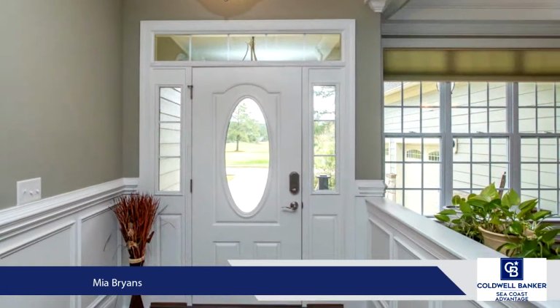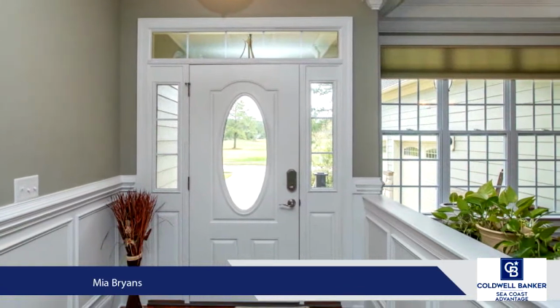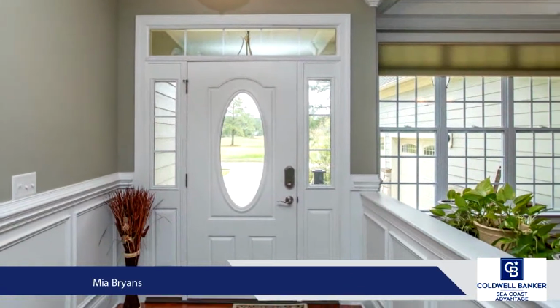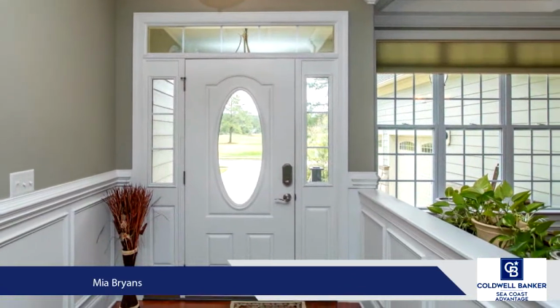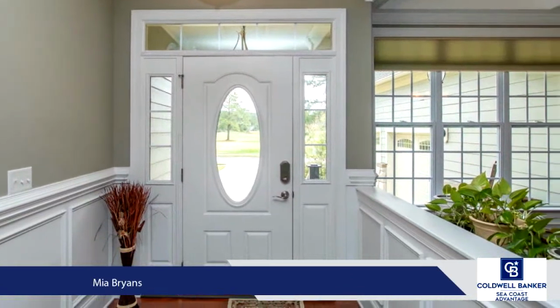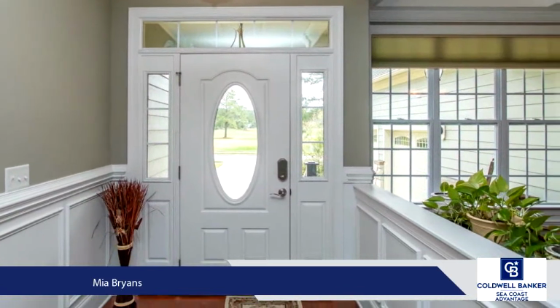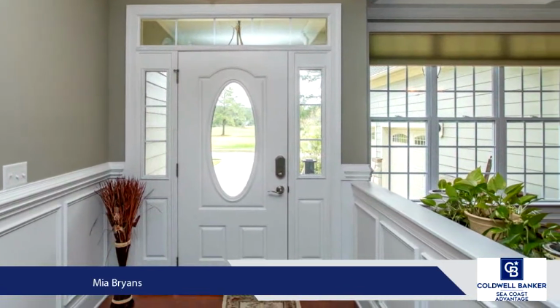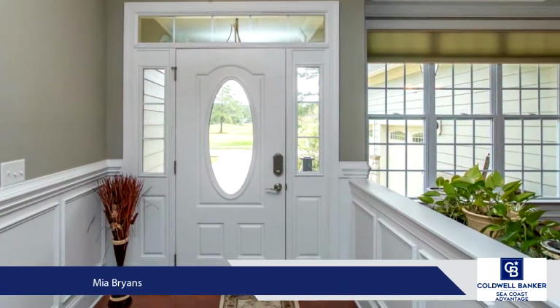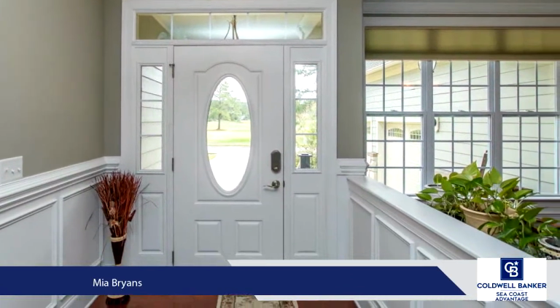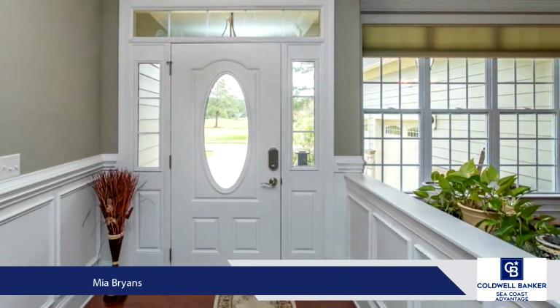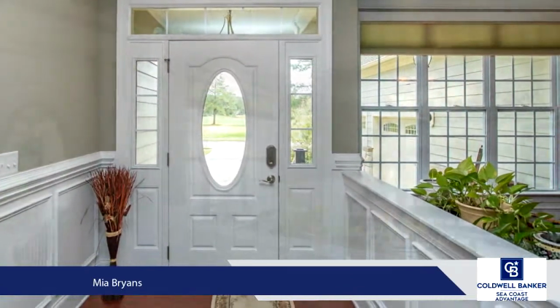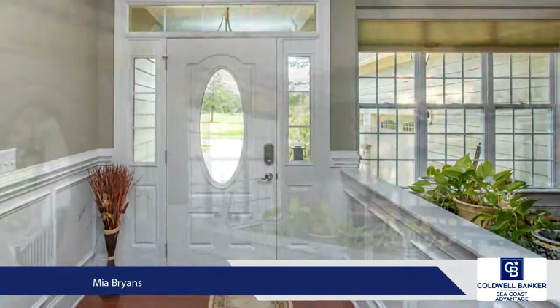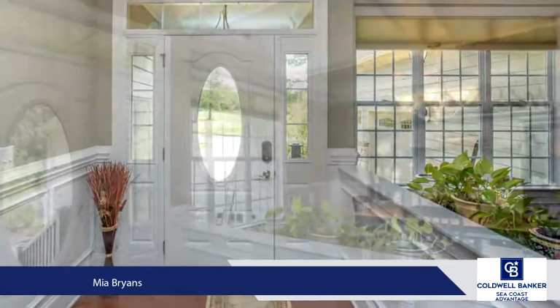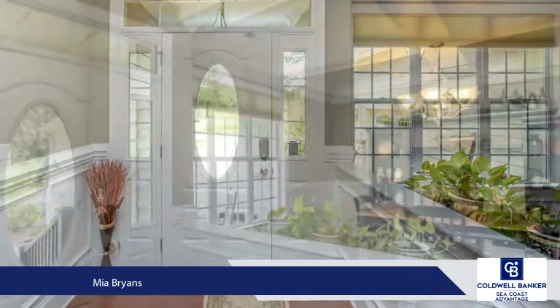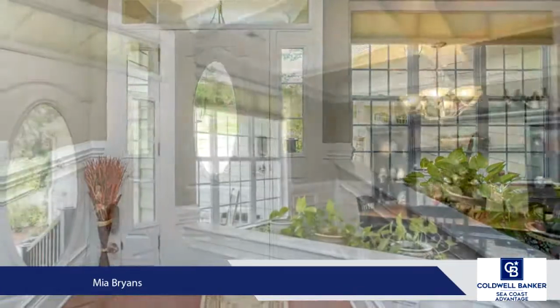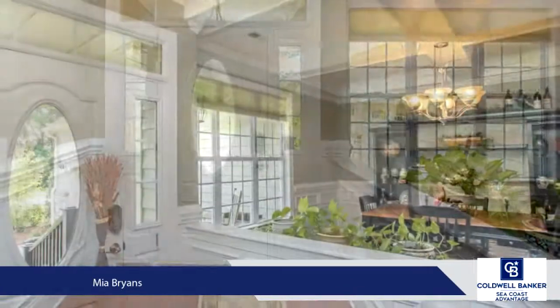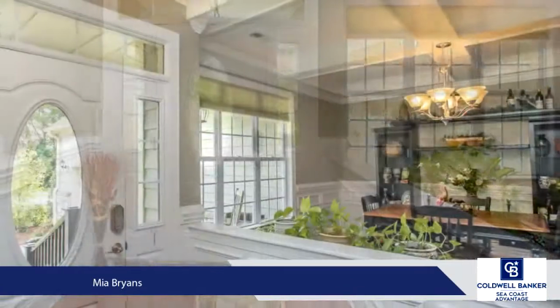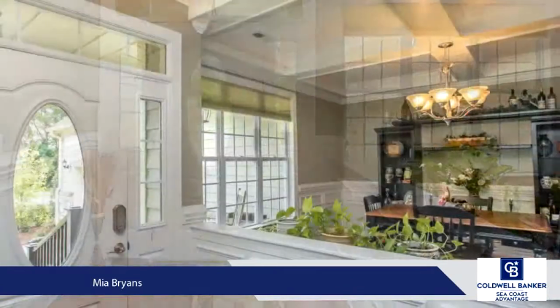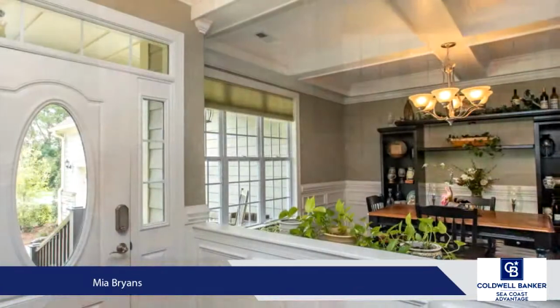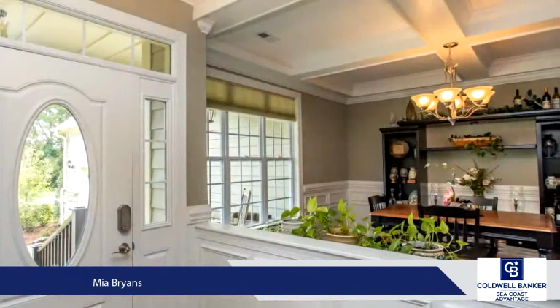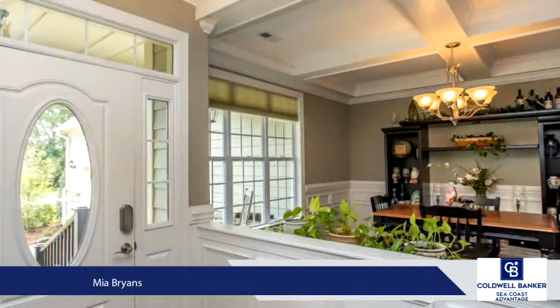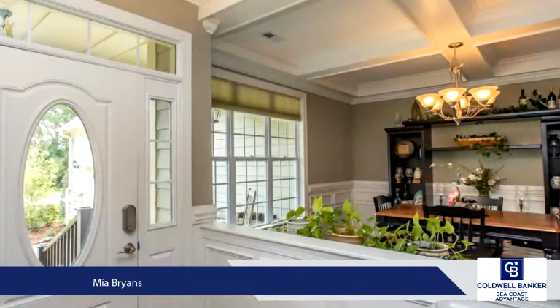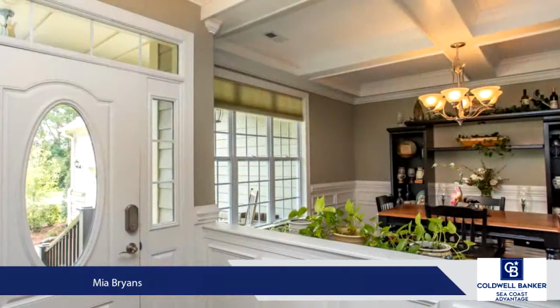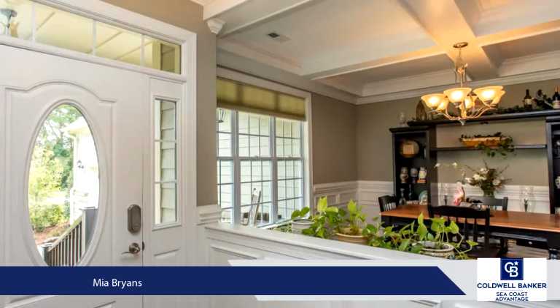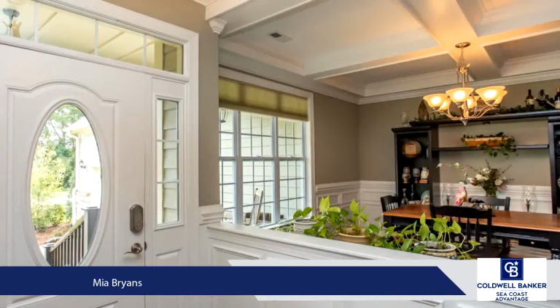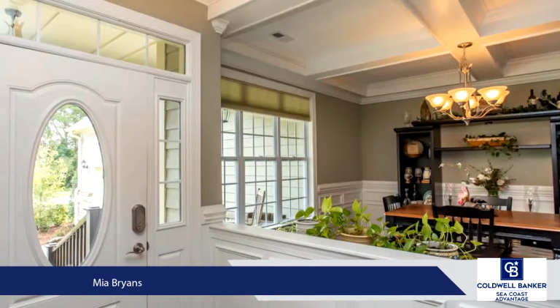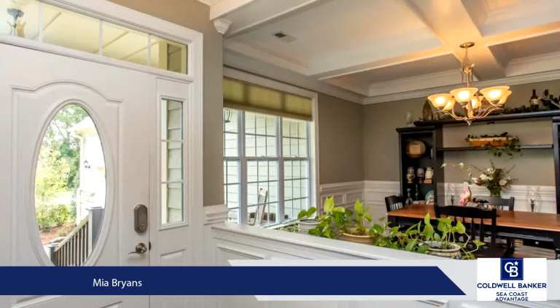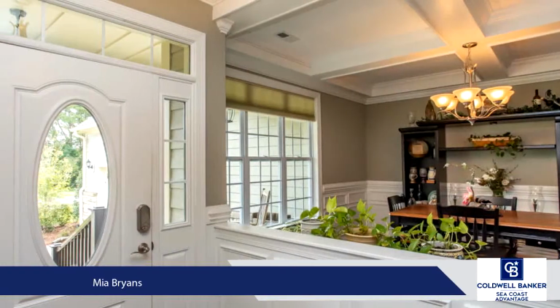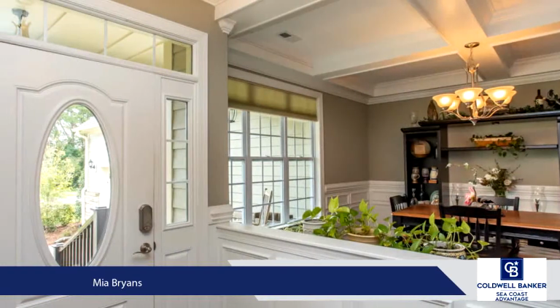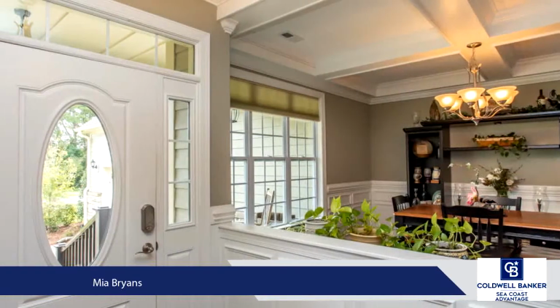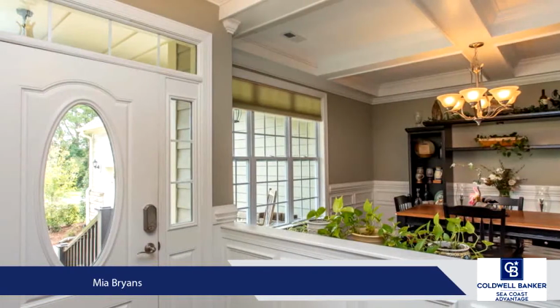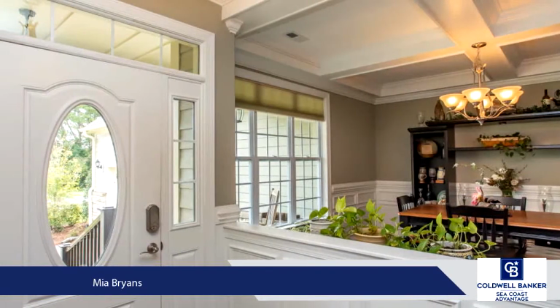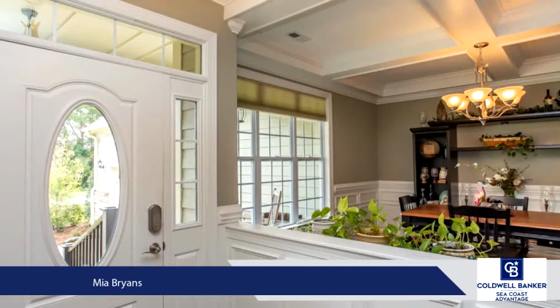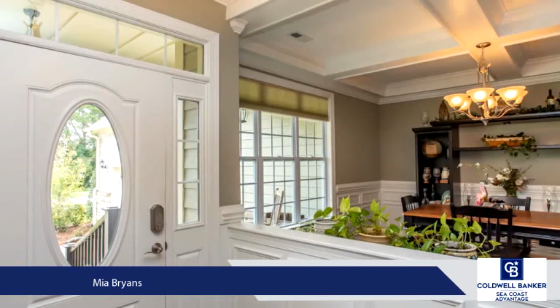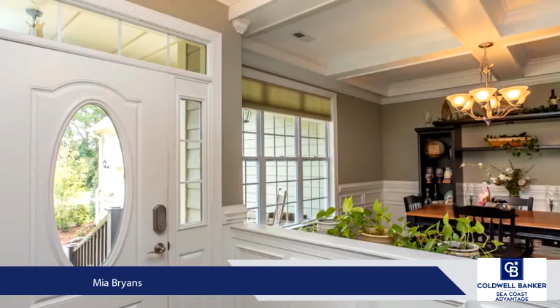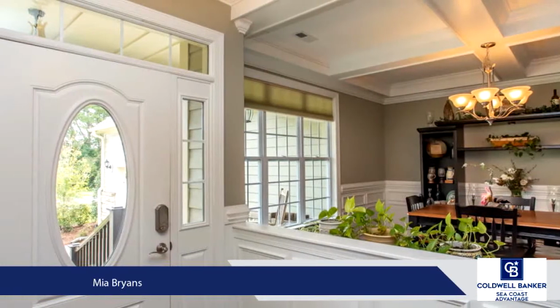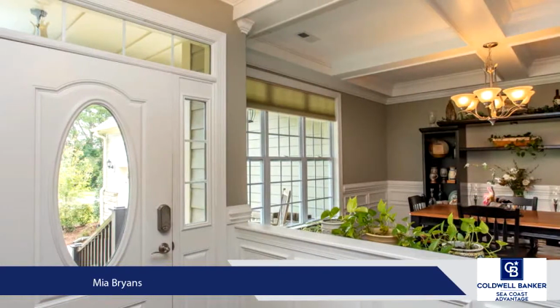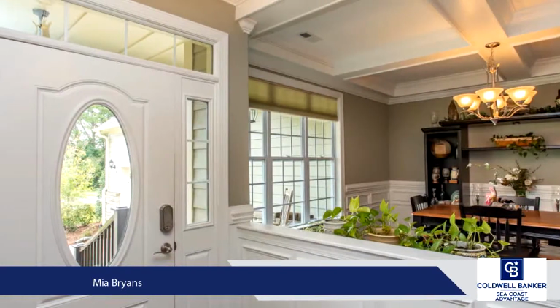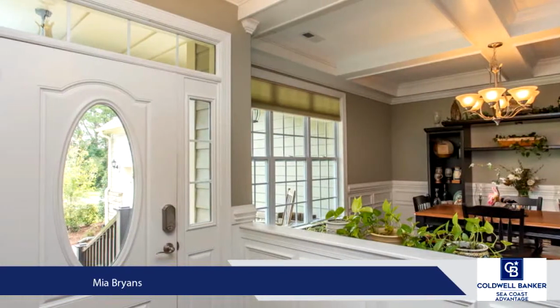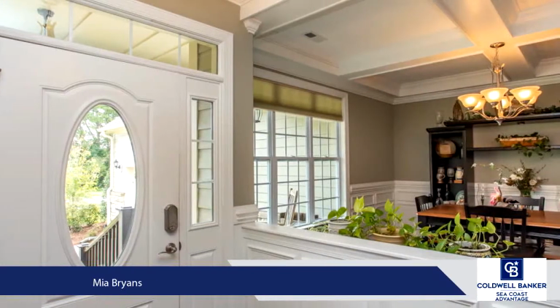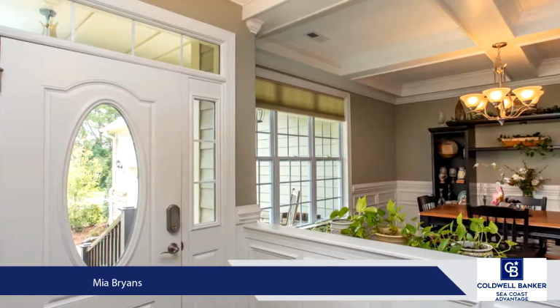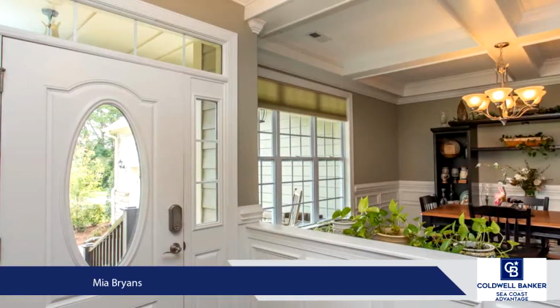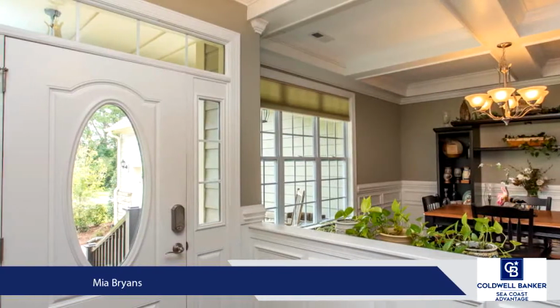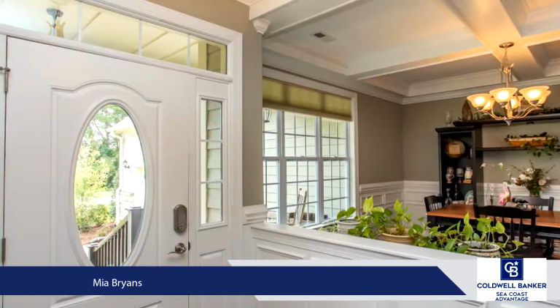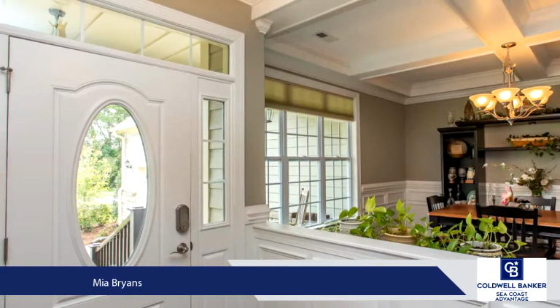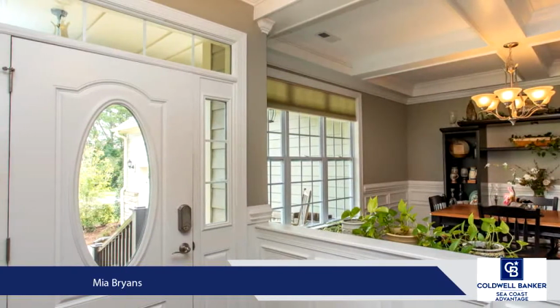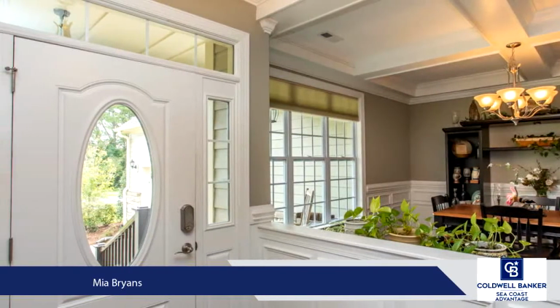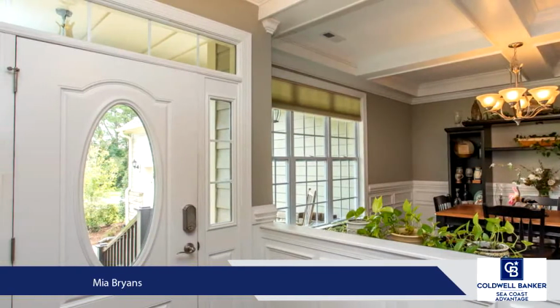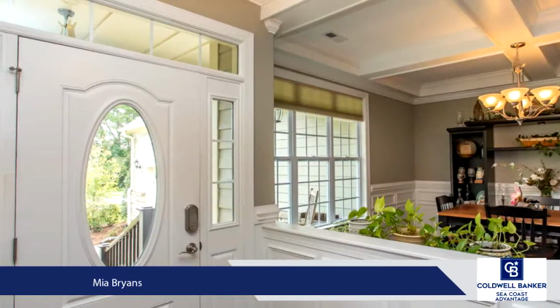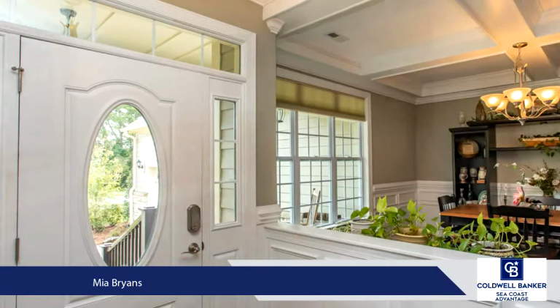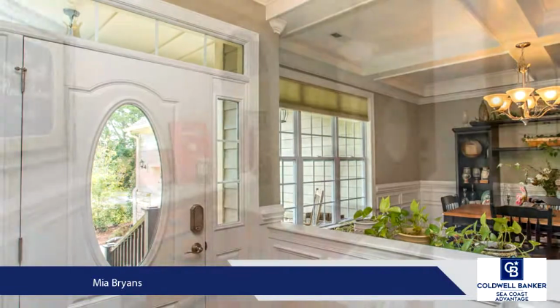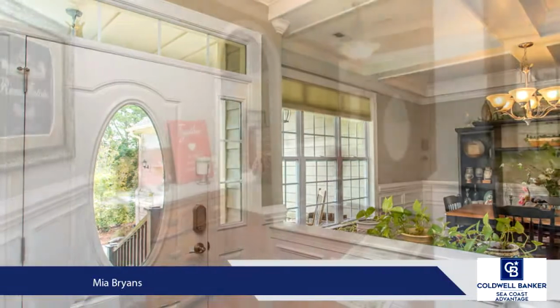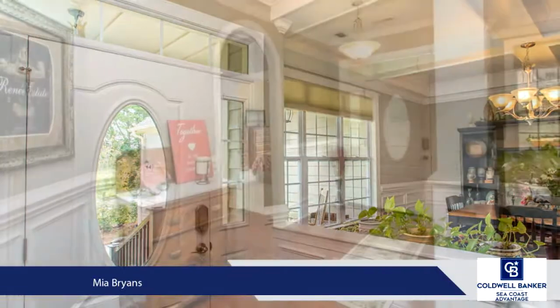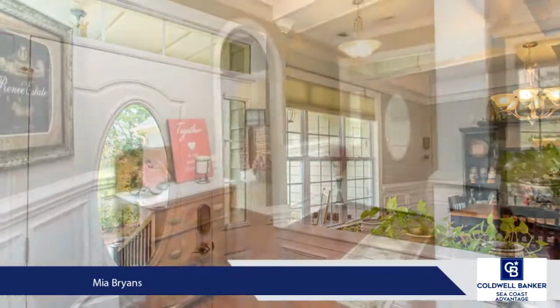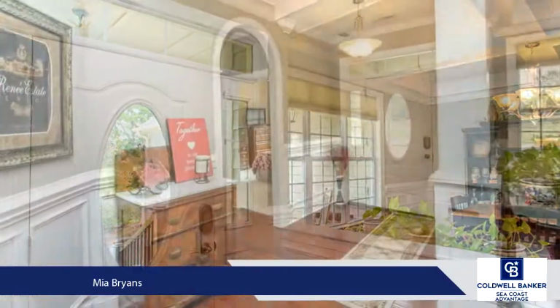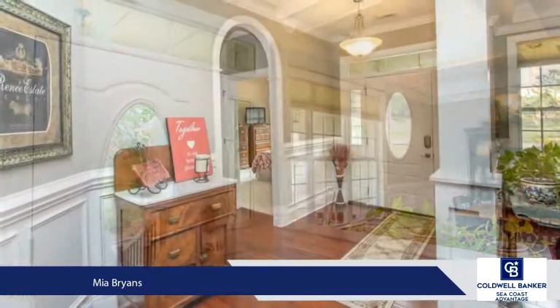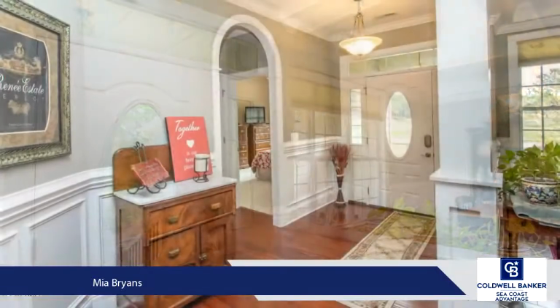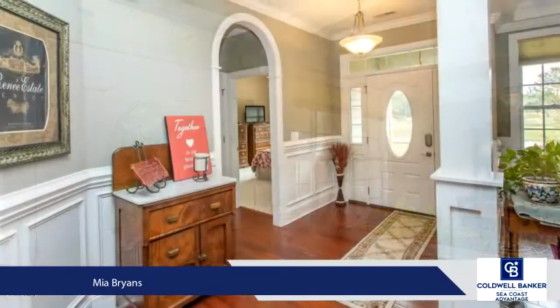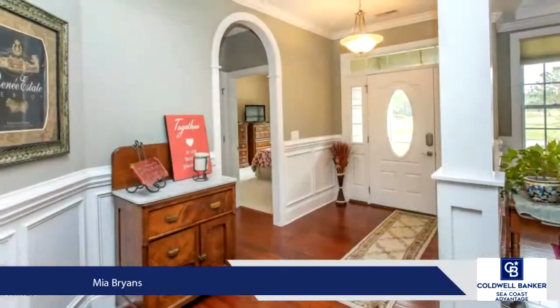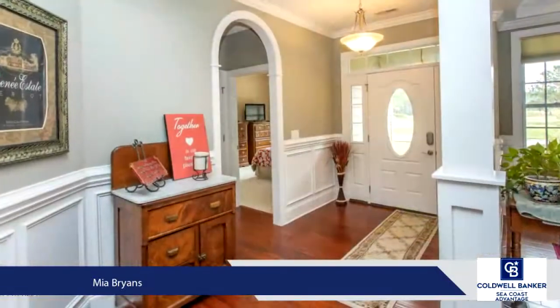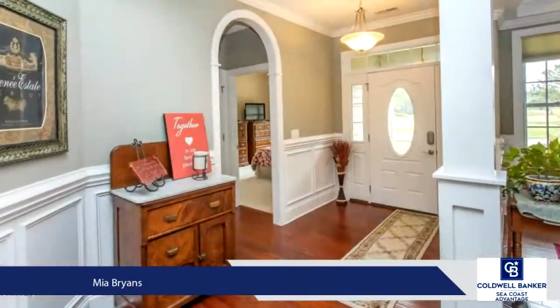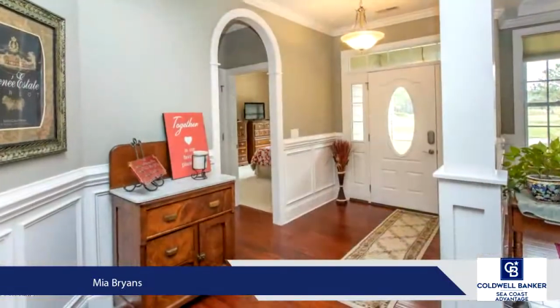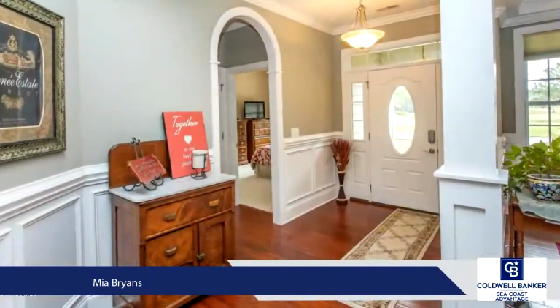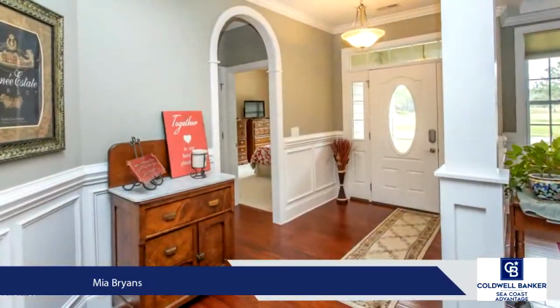When you drive up you'll notice the raised elevation, the home's full stone foundation, and the oversized two-car garage.